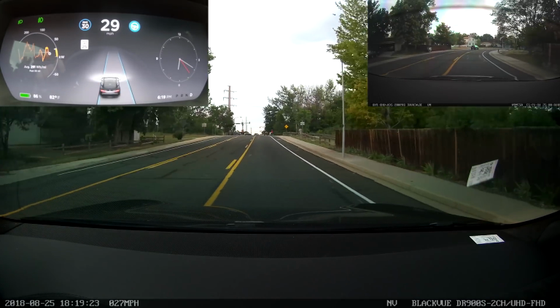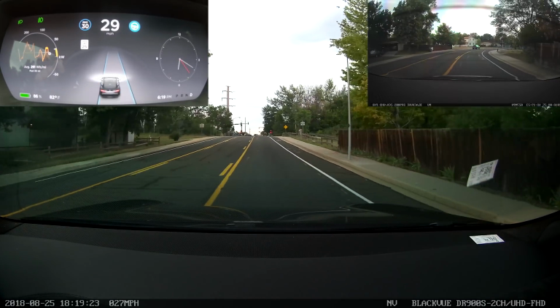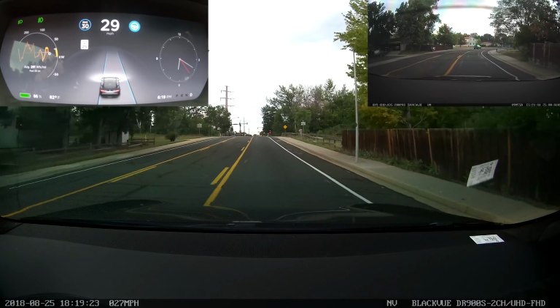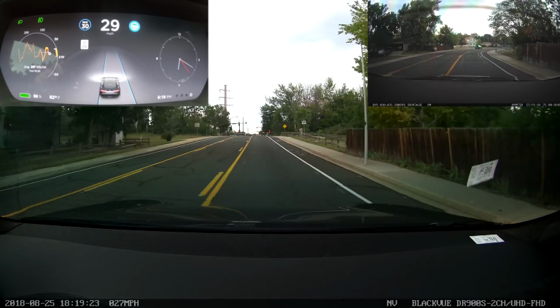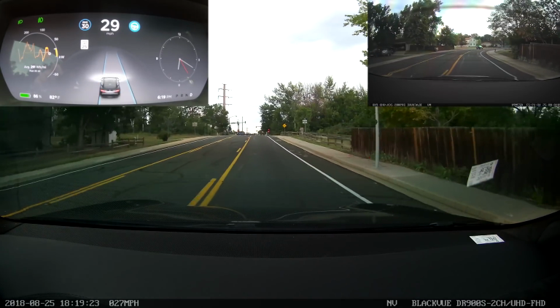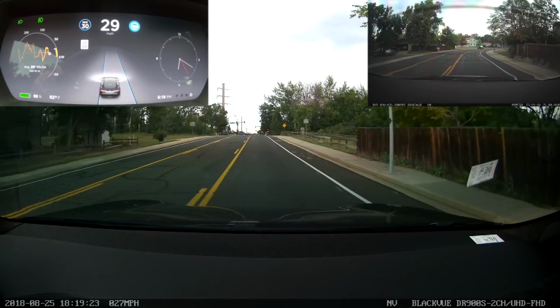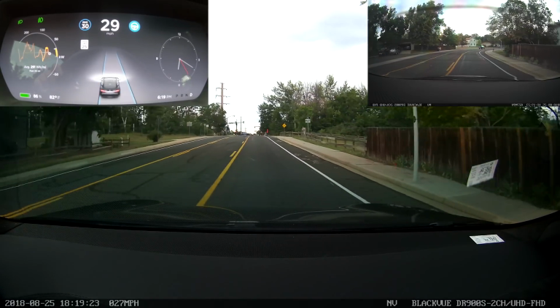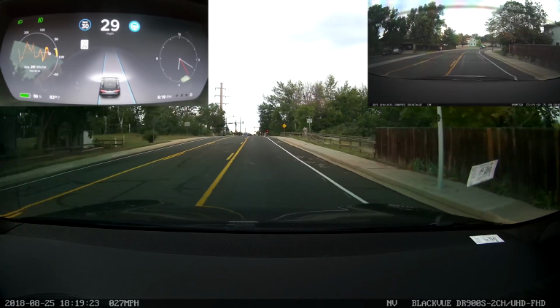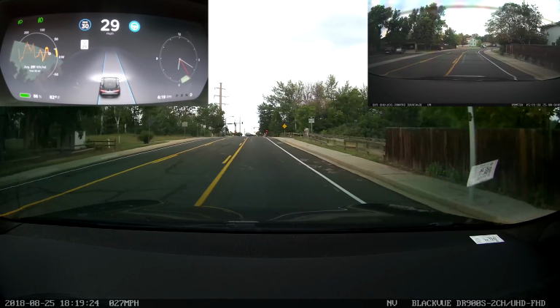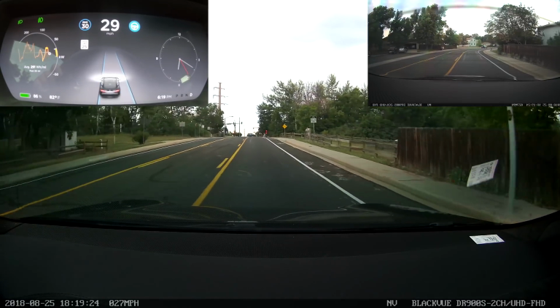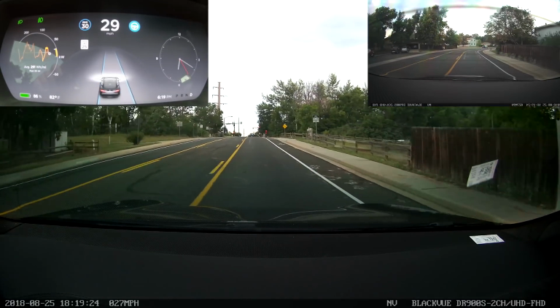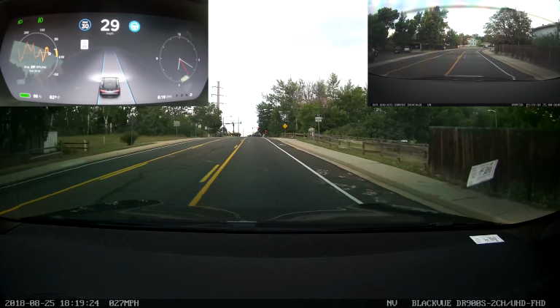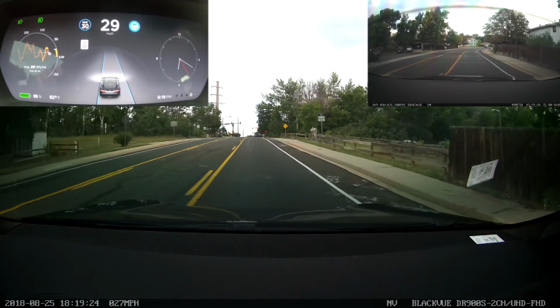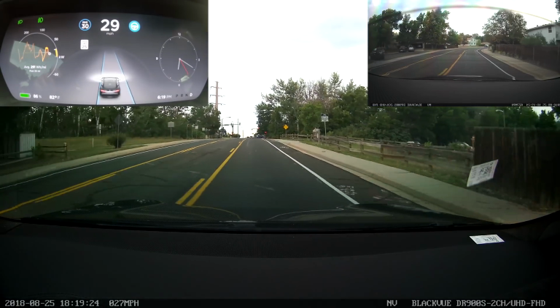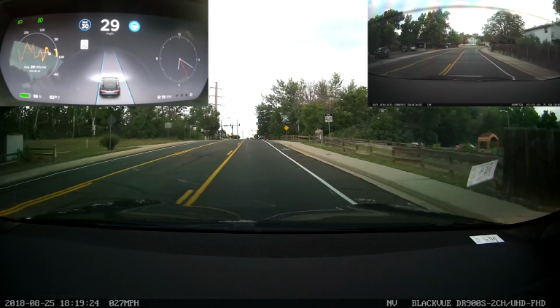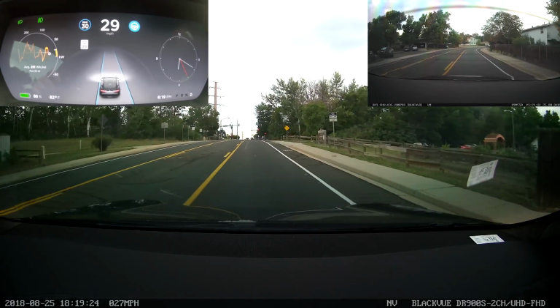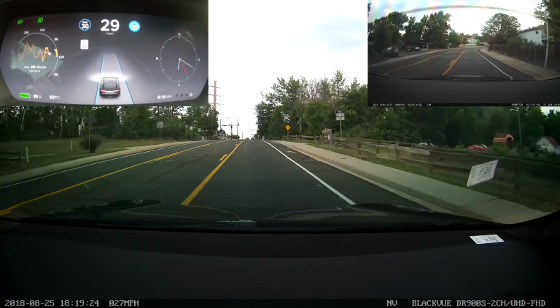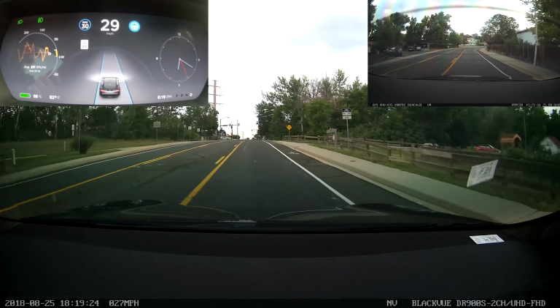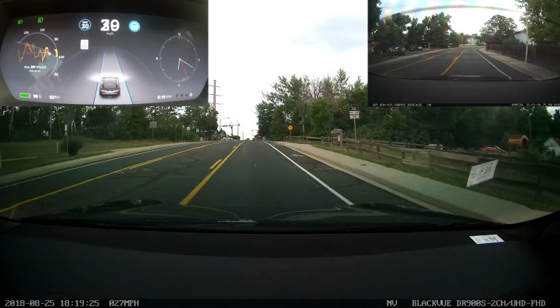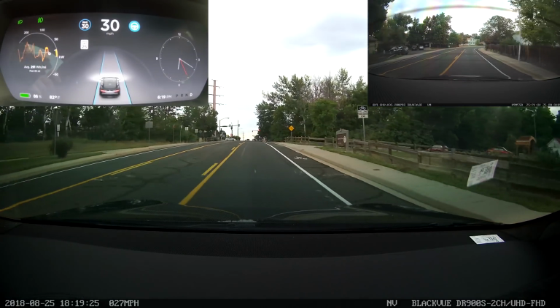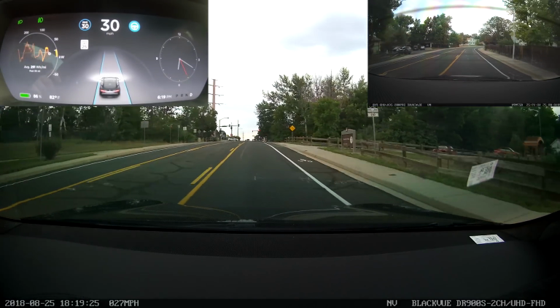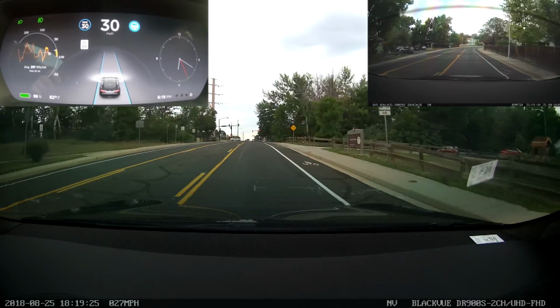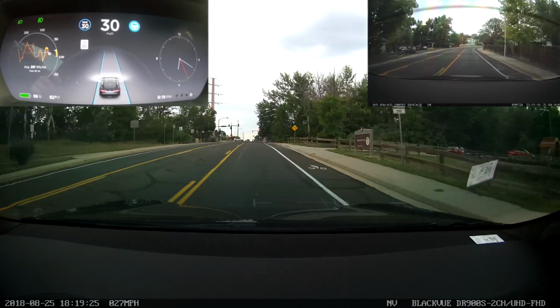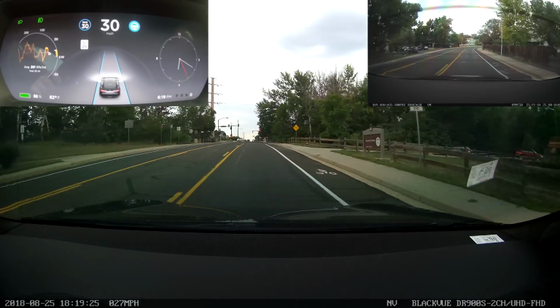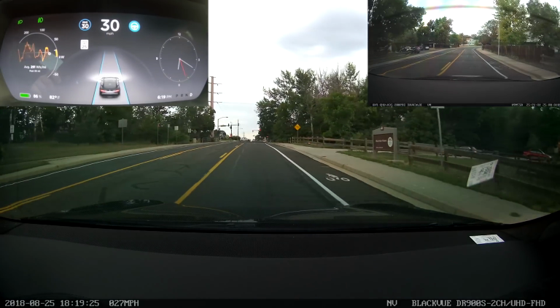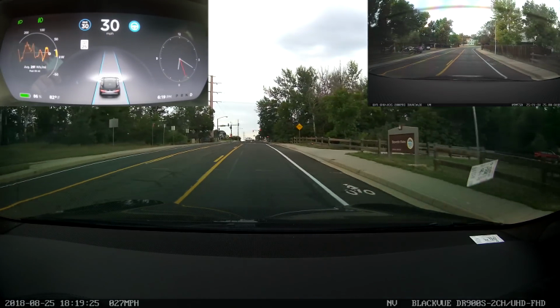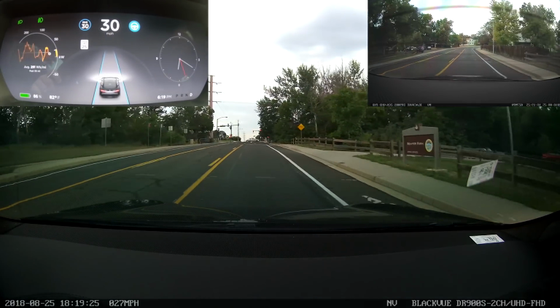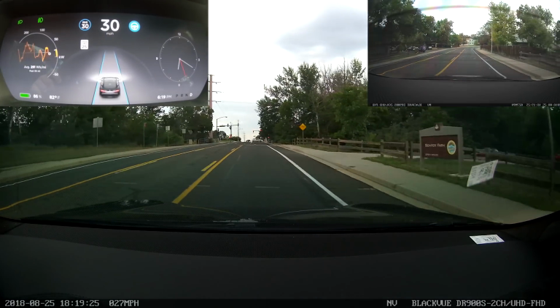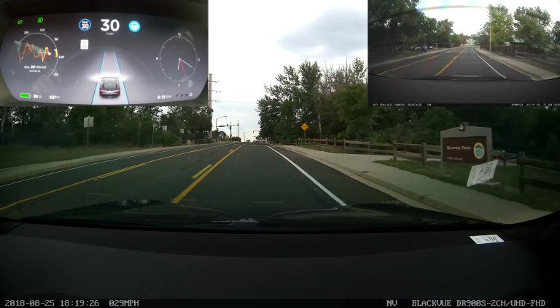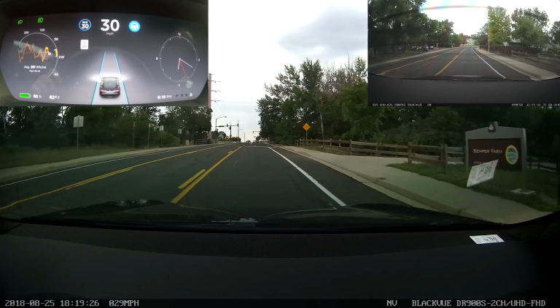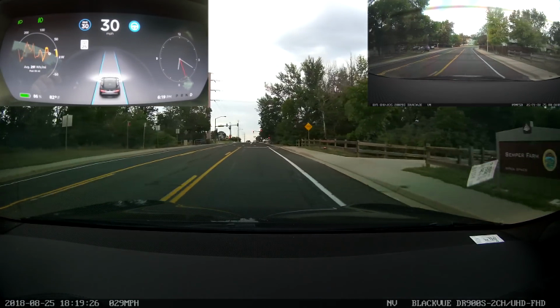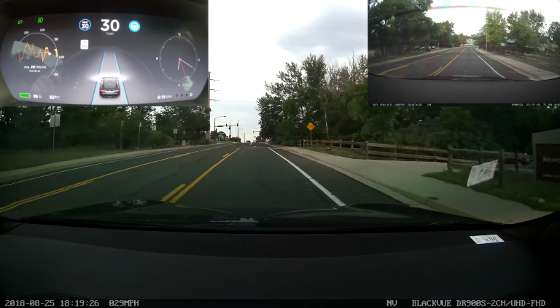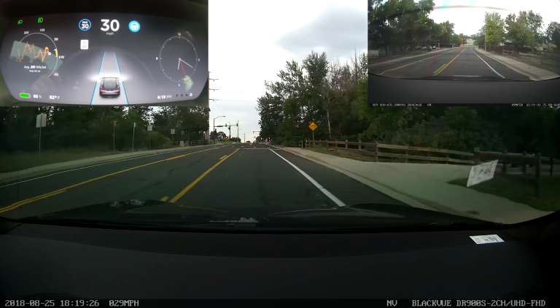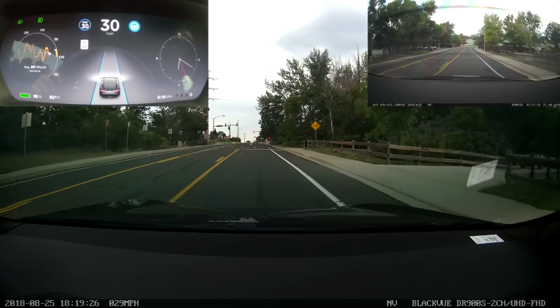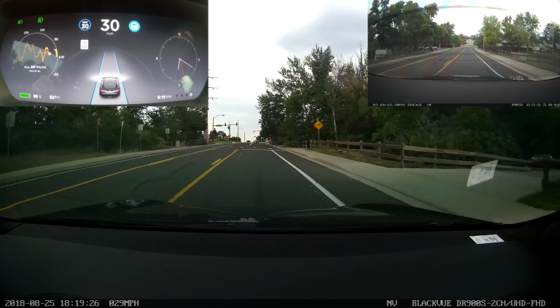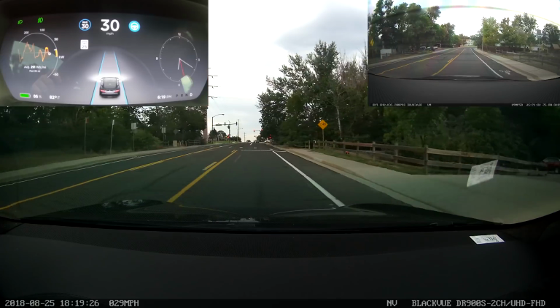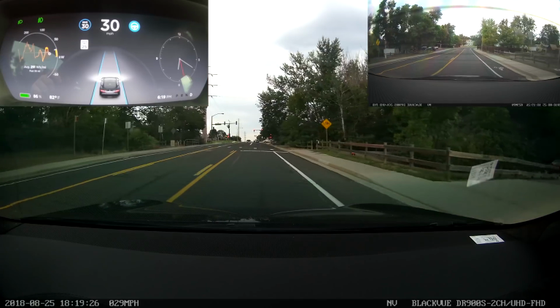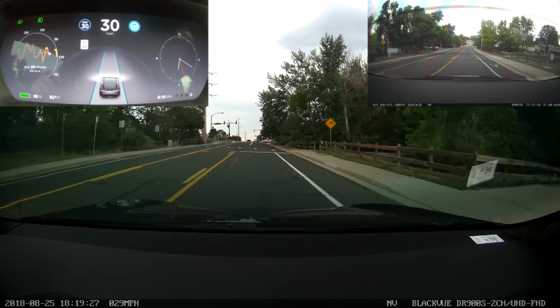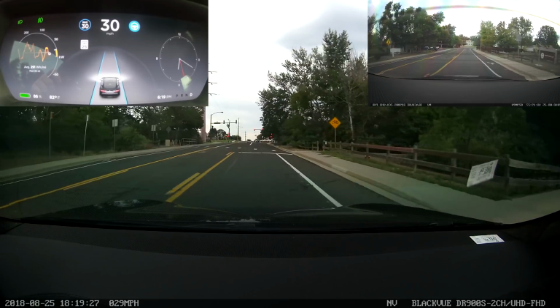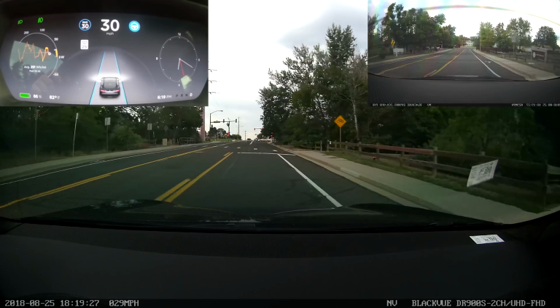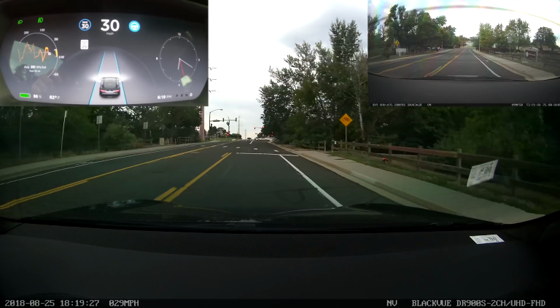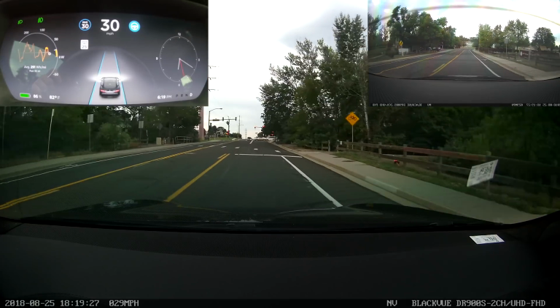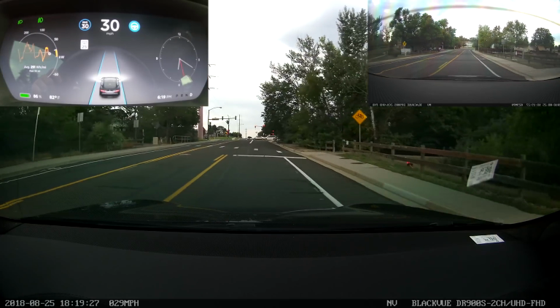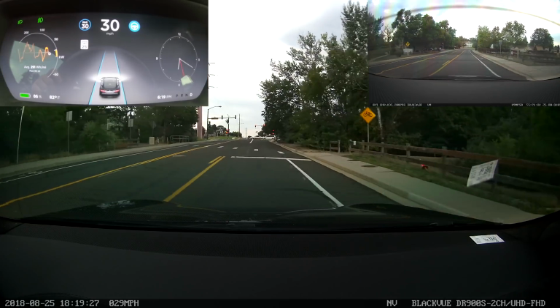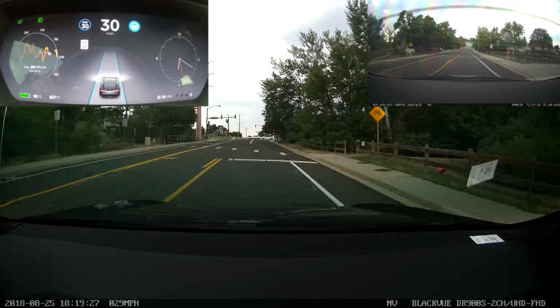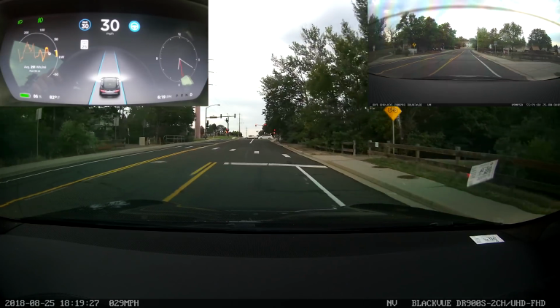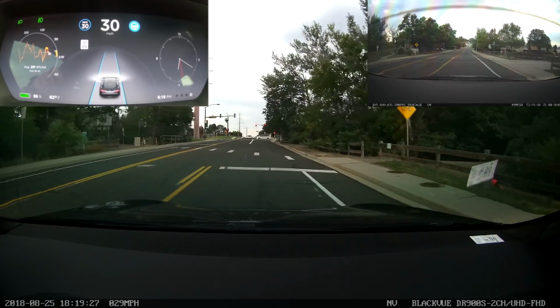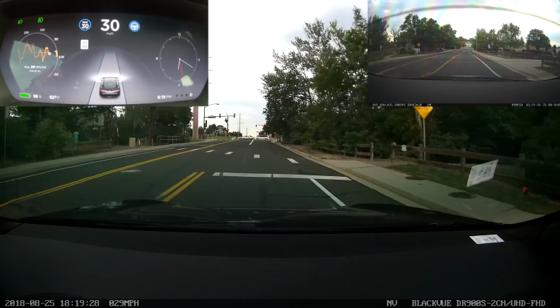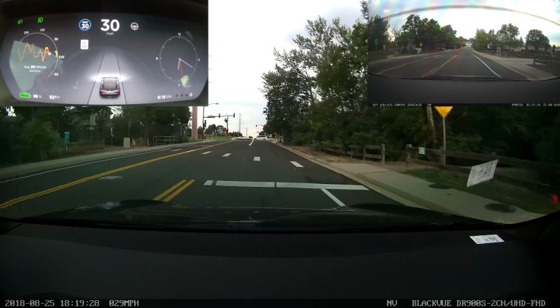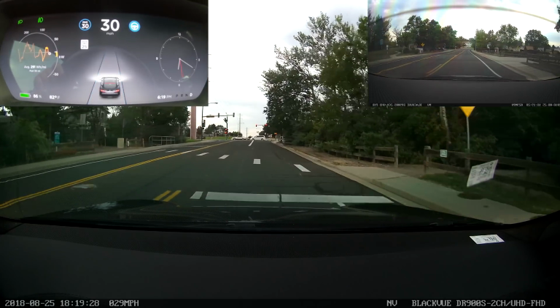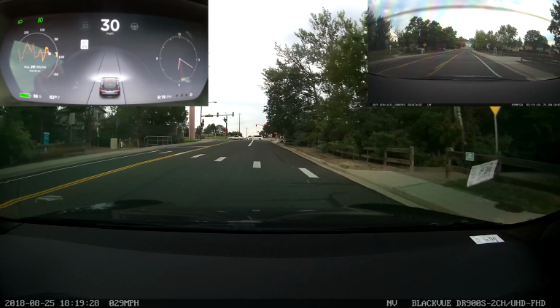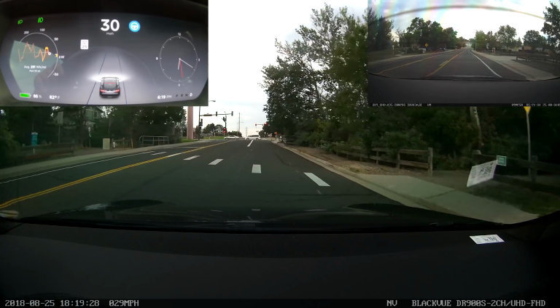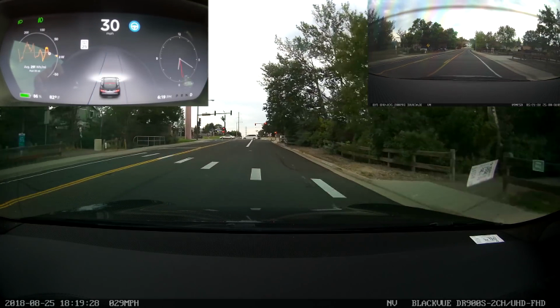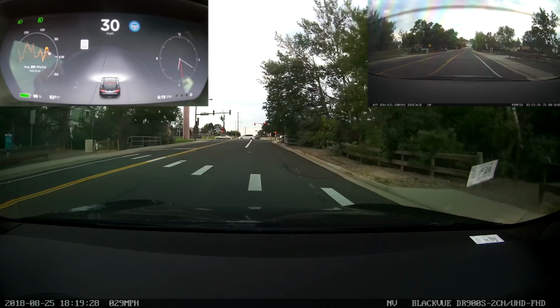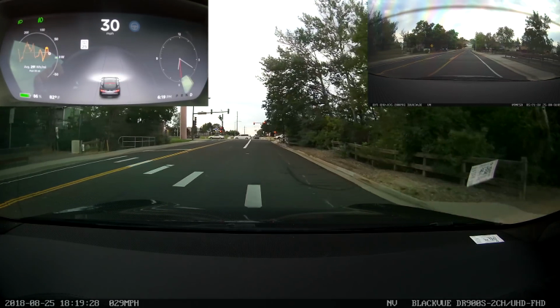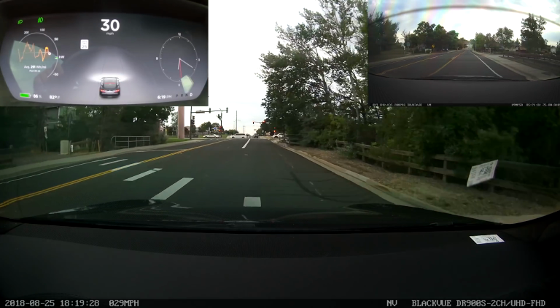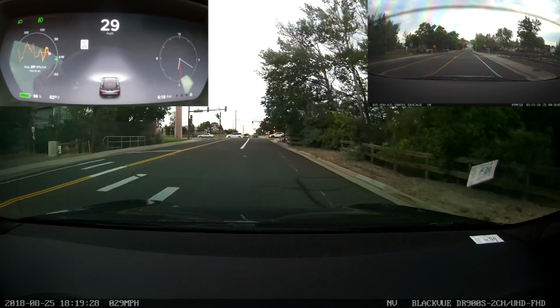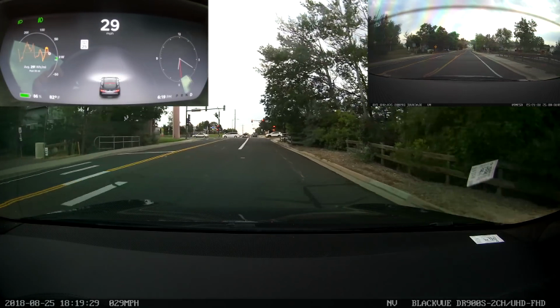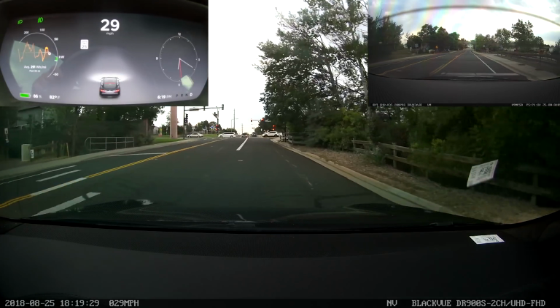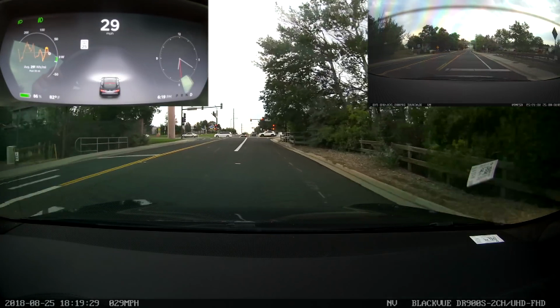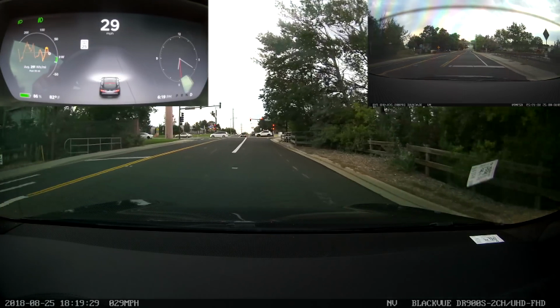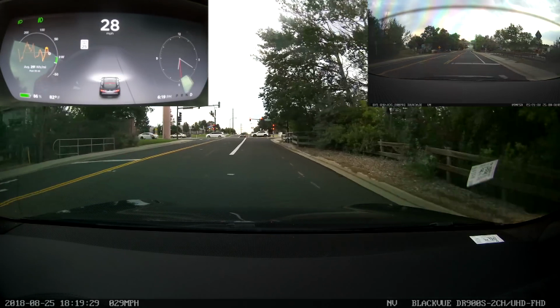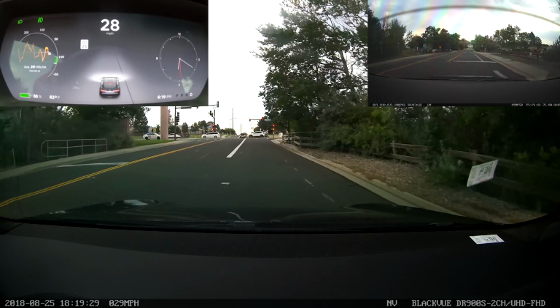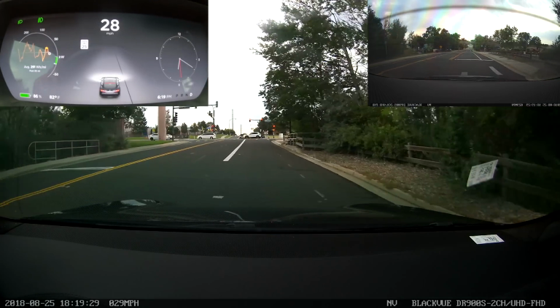So we got through that without any problem. Touched the line a little bit — honestly, touched it probably a little bit less than most human drivers that I see go through that section.